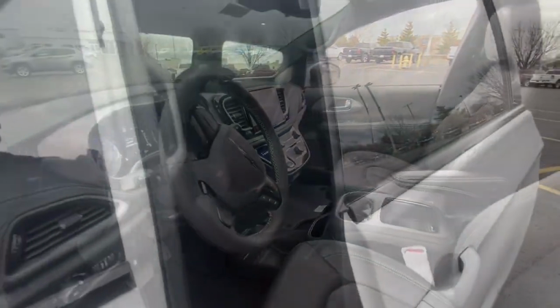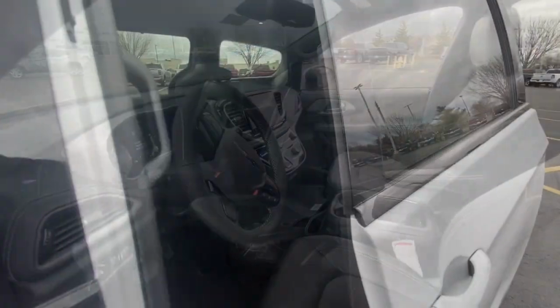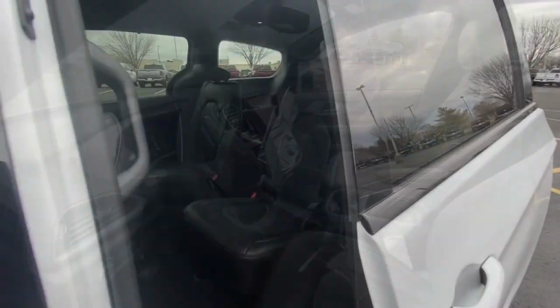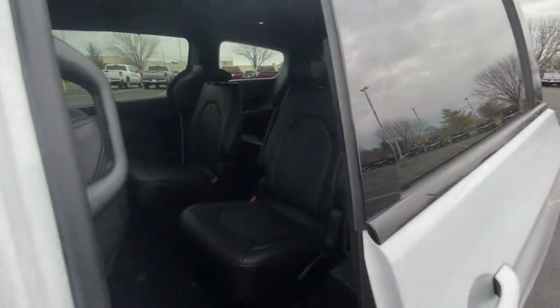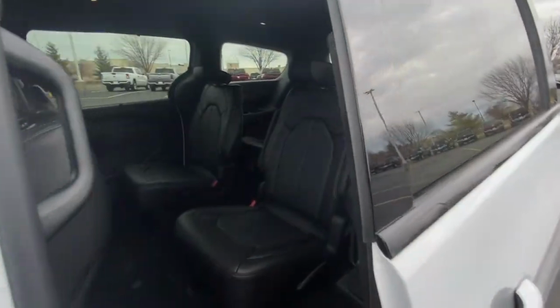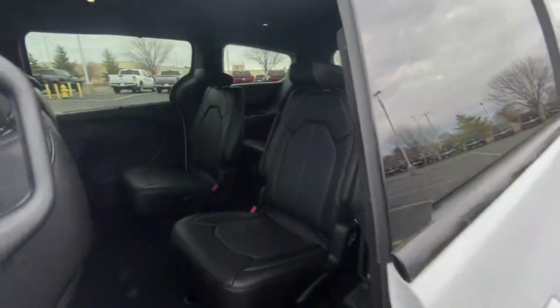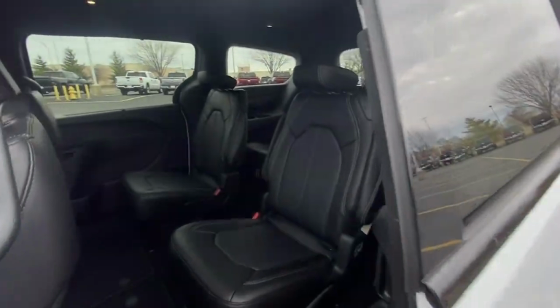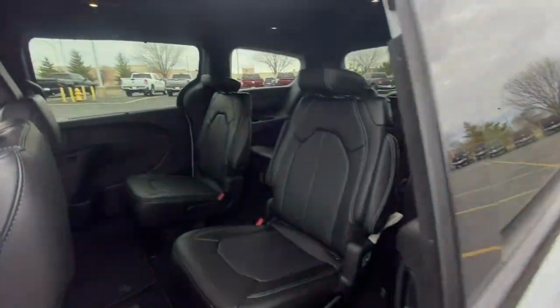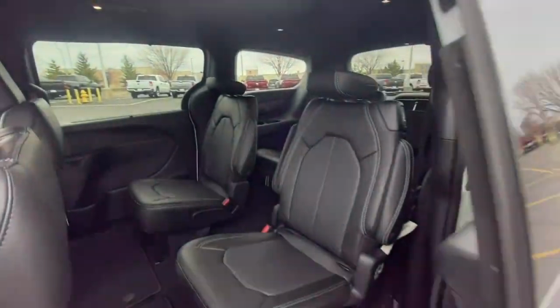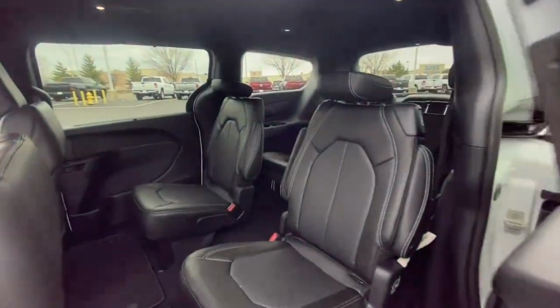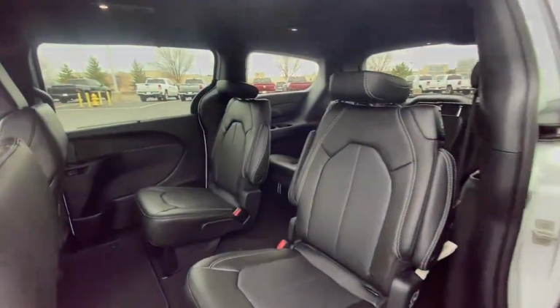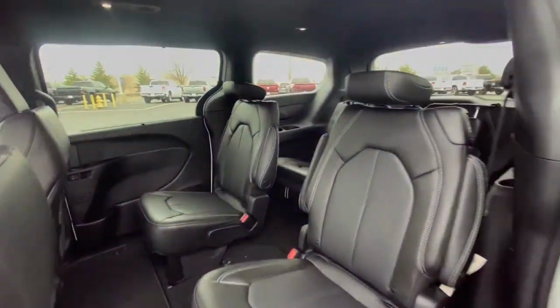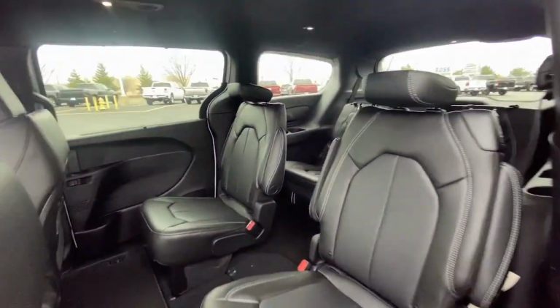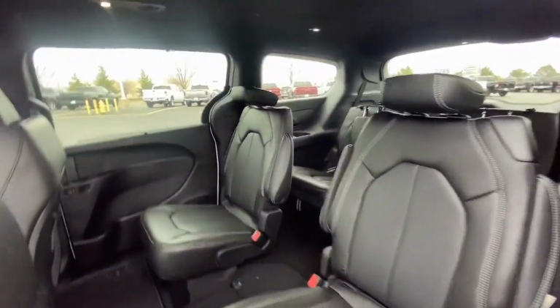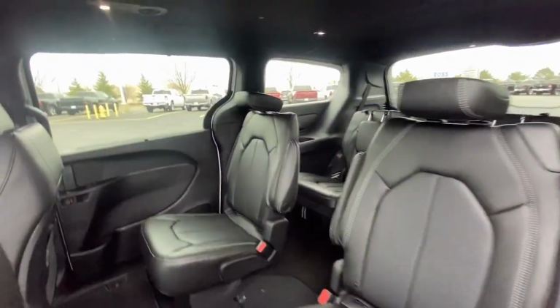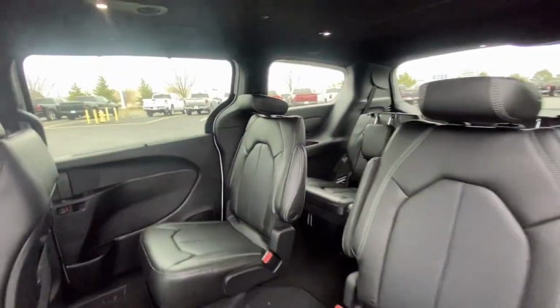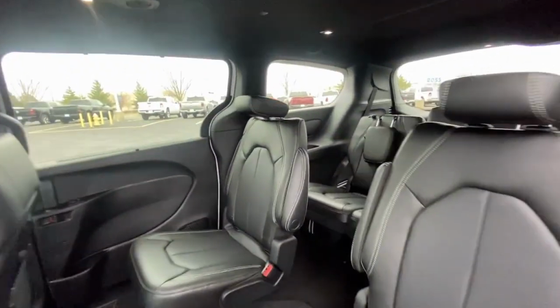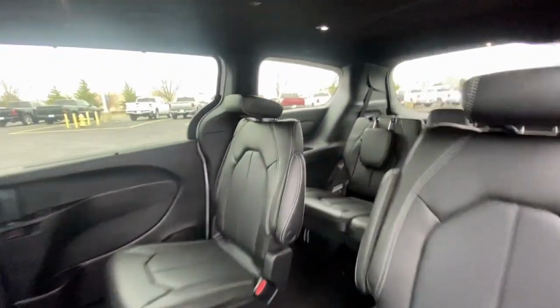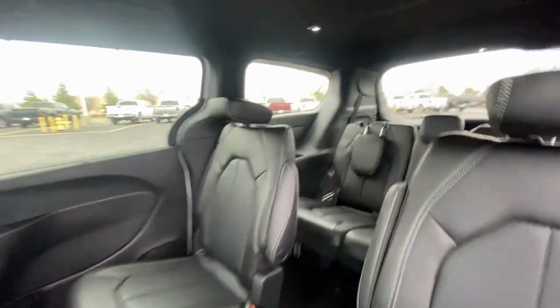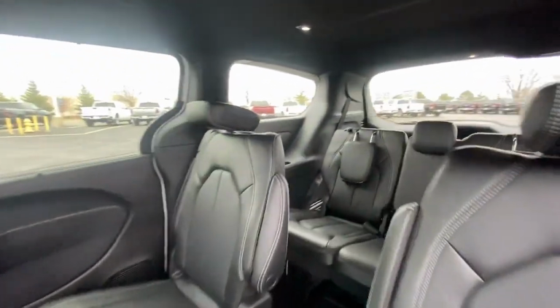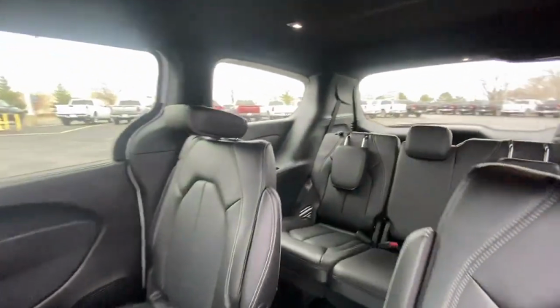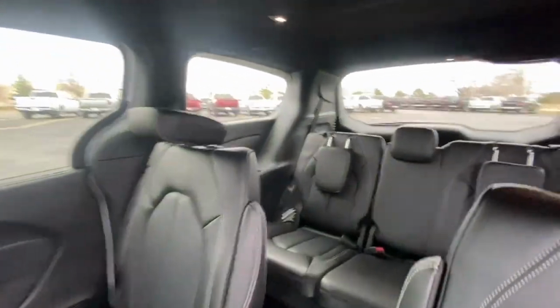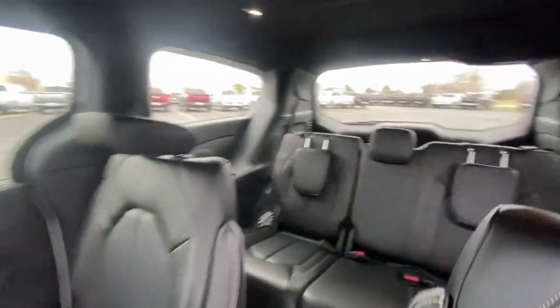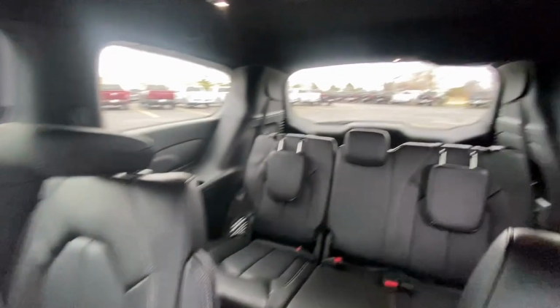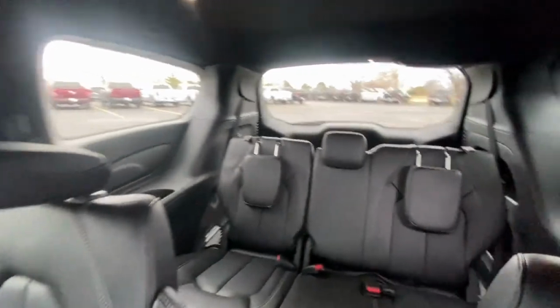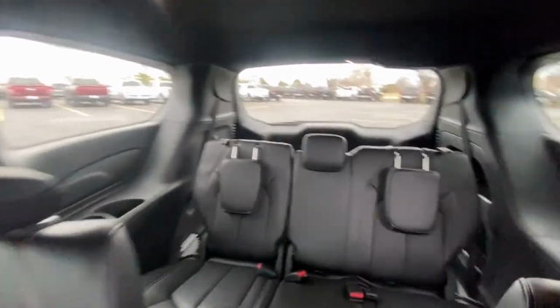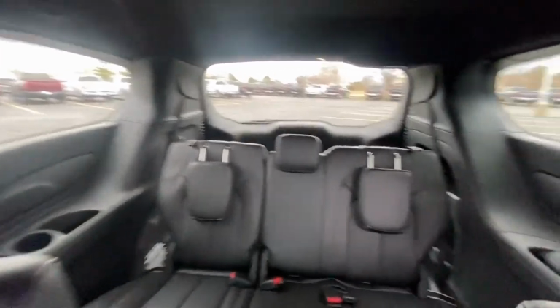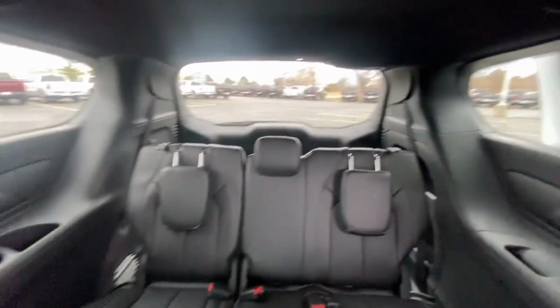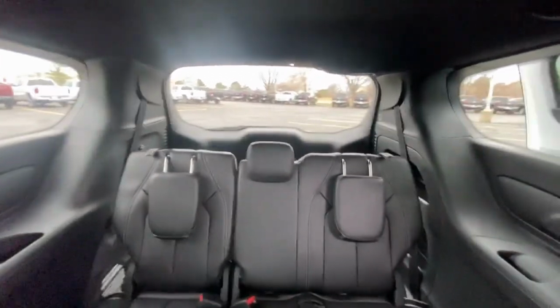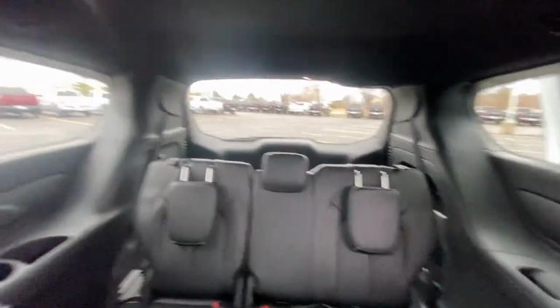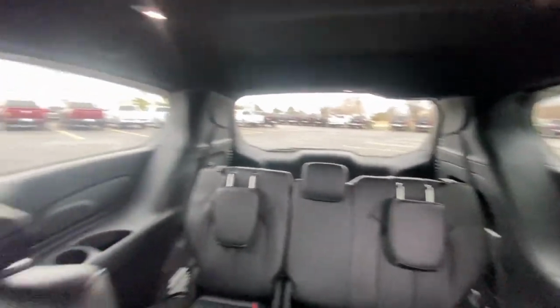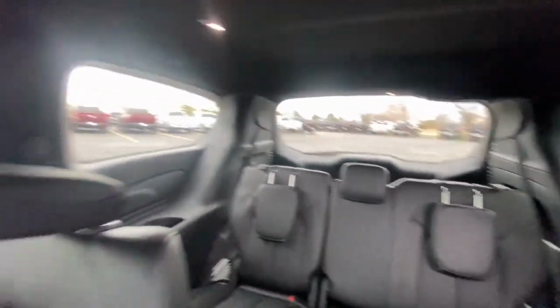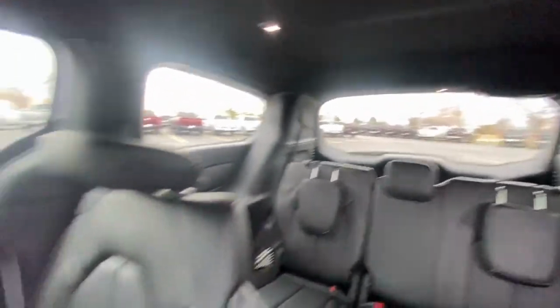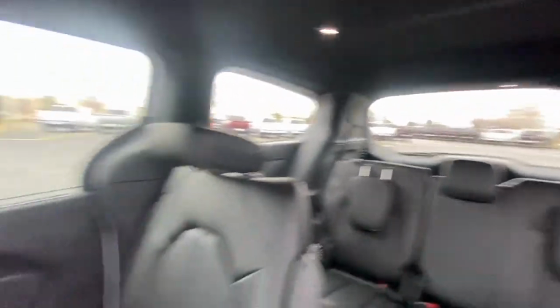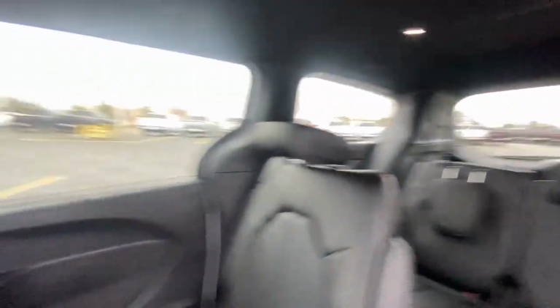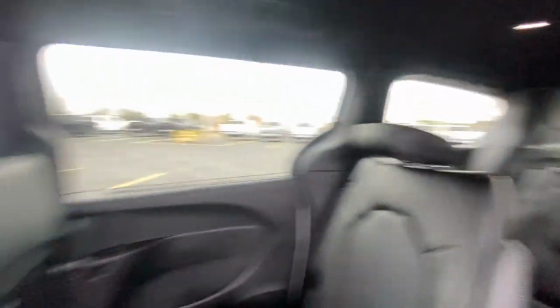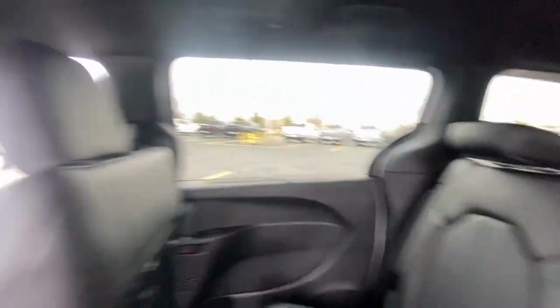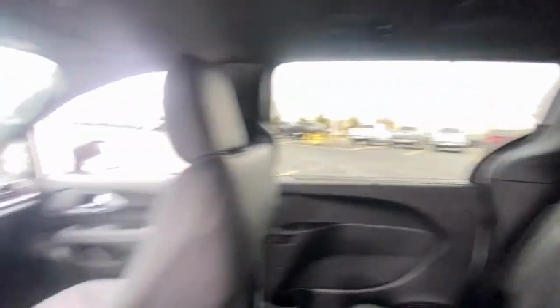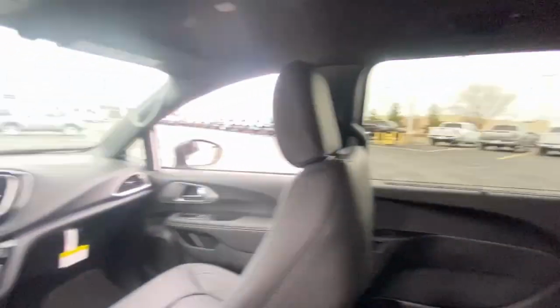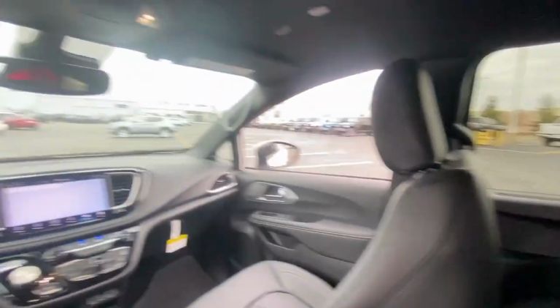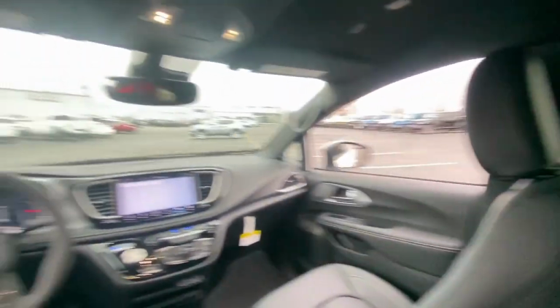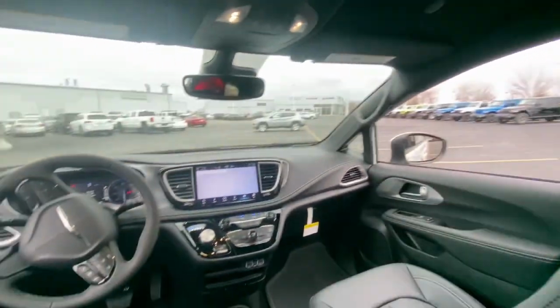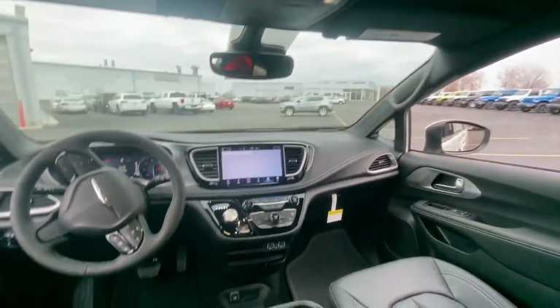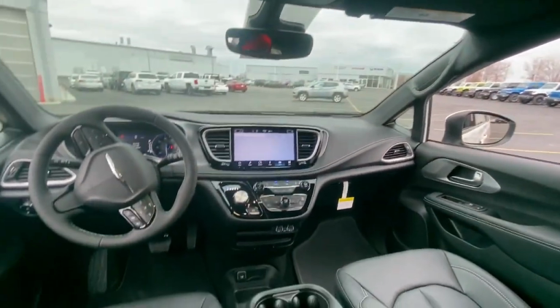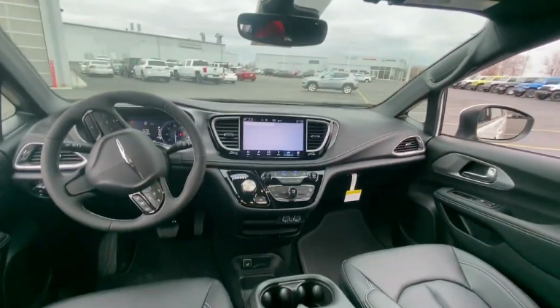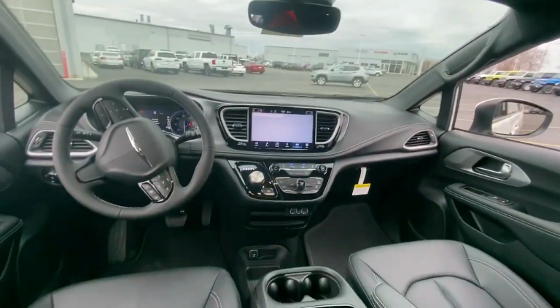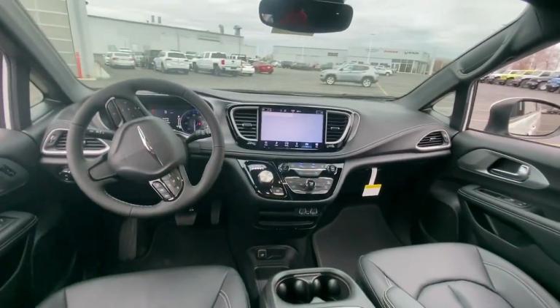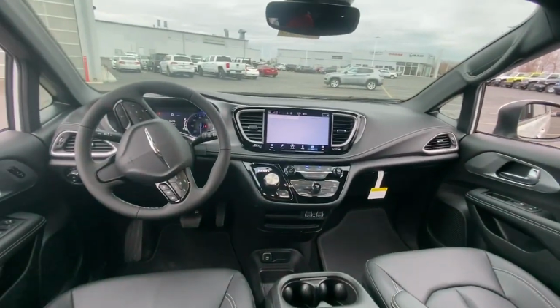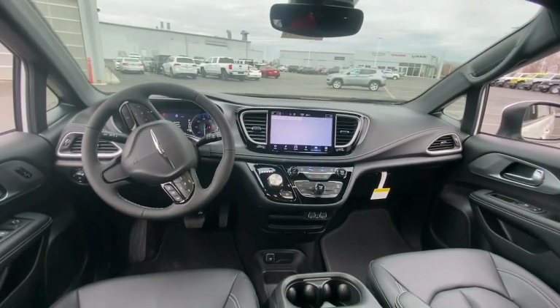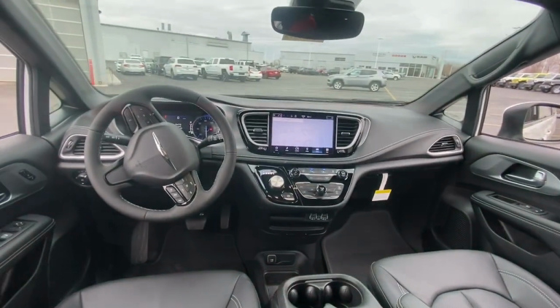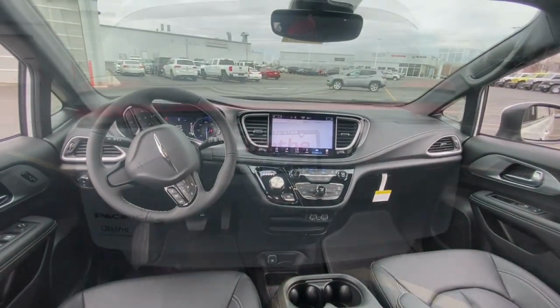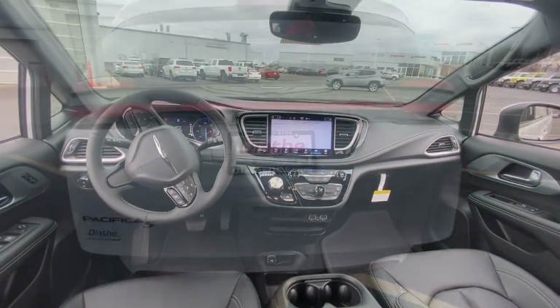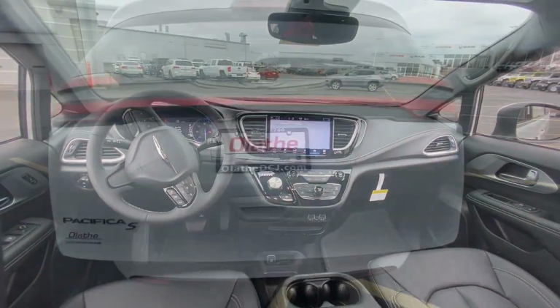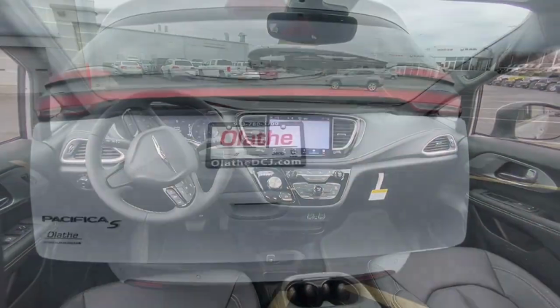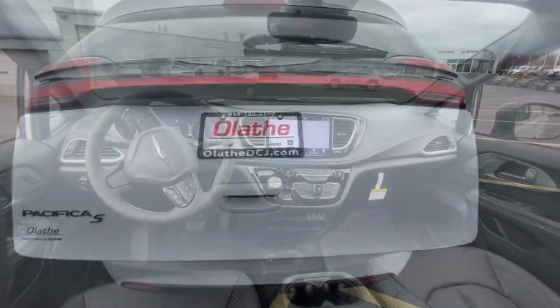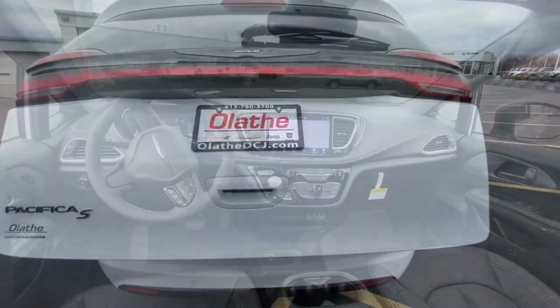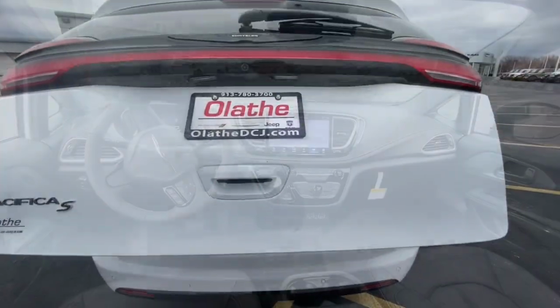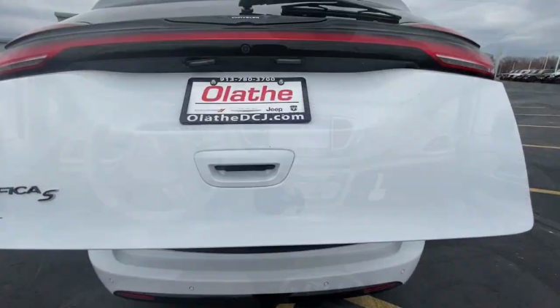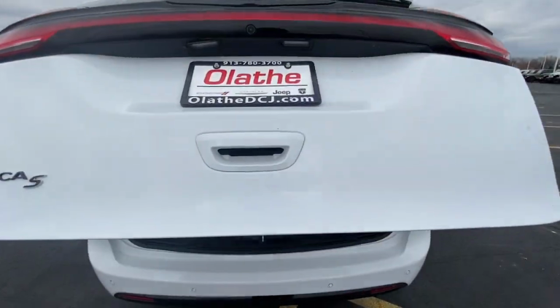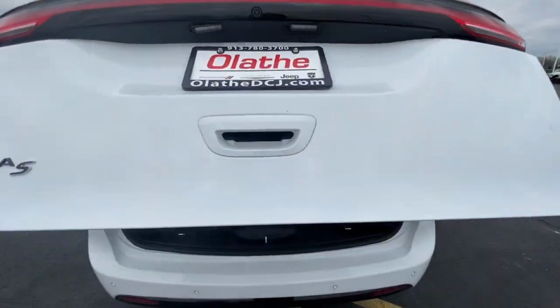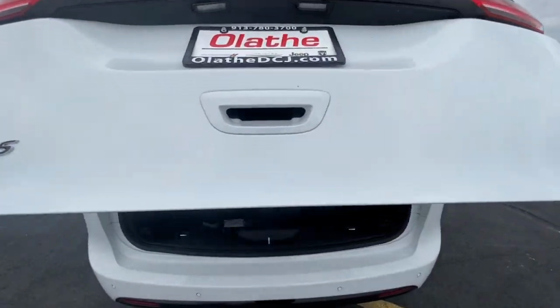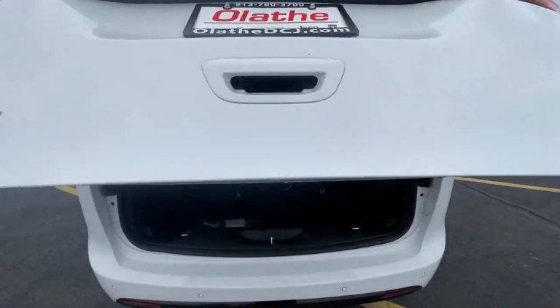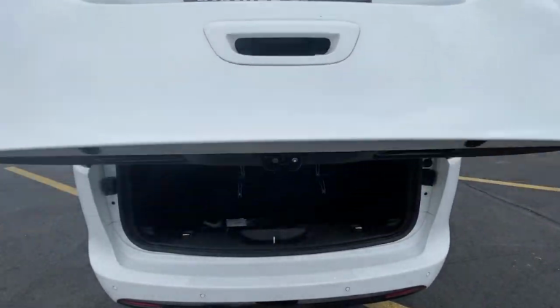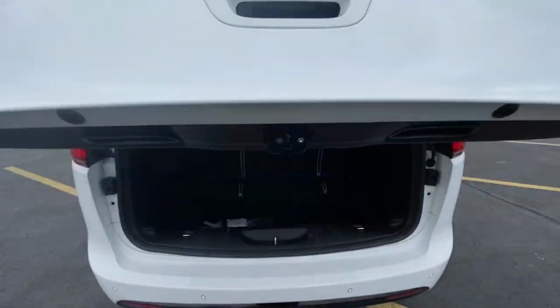Get into a family vehicle that's both fun to drive and works overtime to keep passengers safe. Come in and drive the Pacifica.